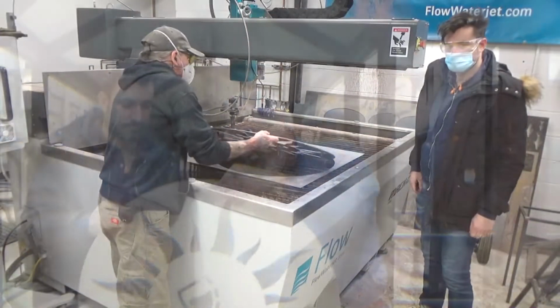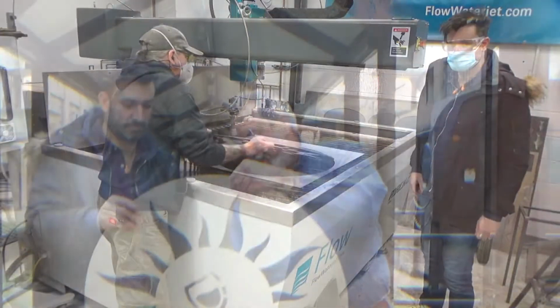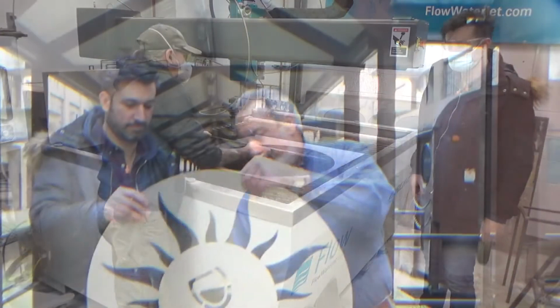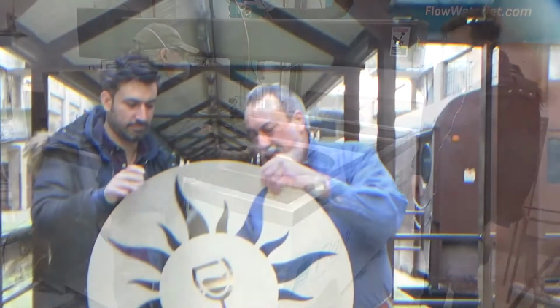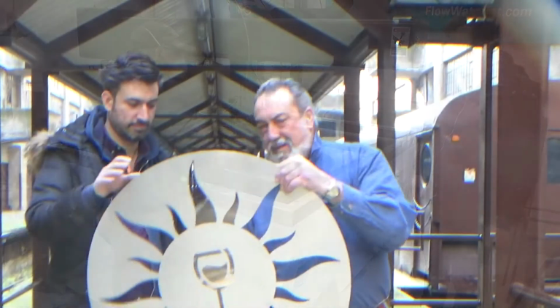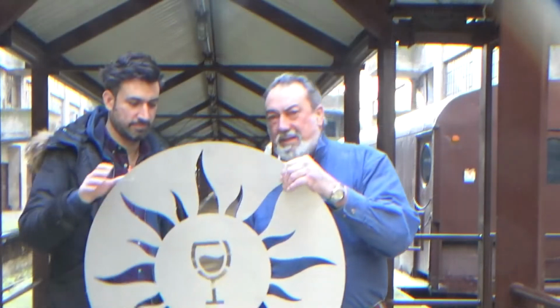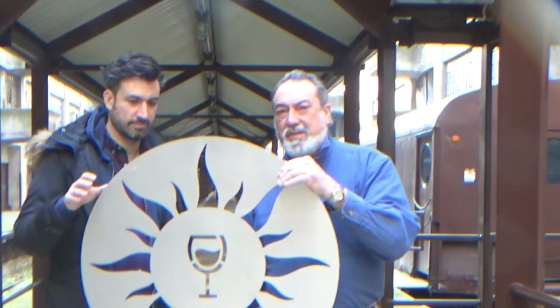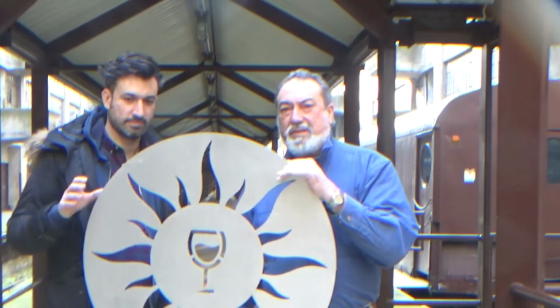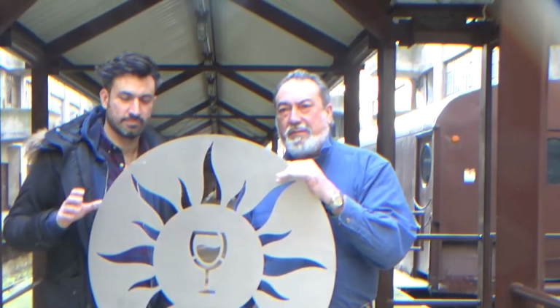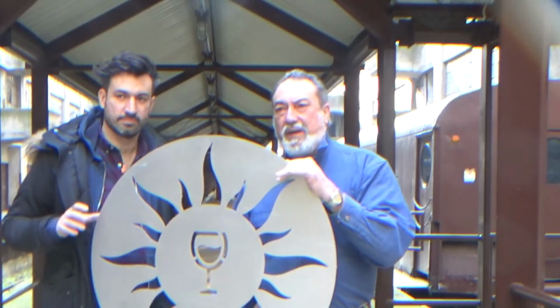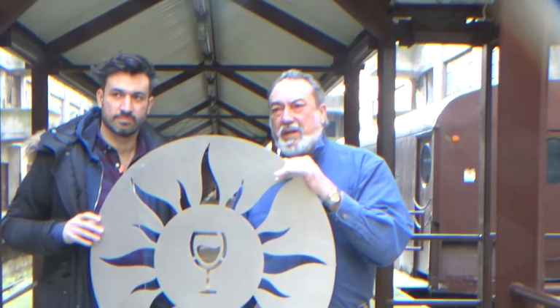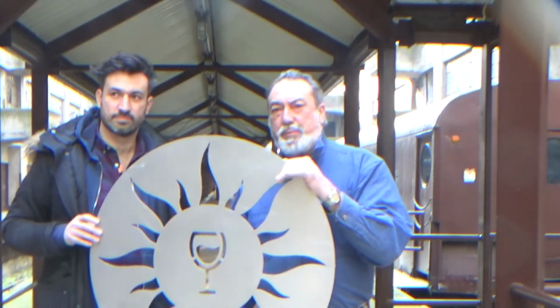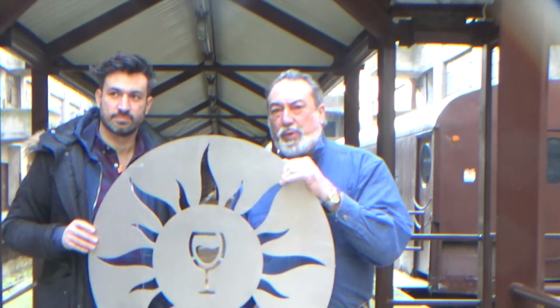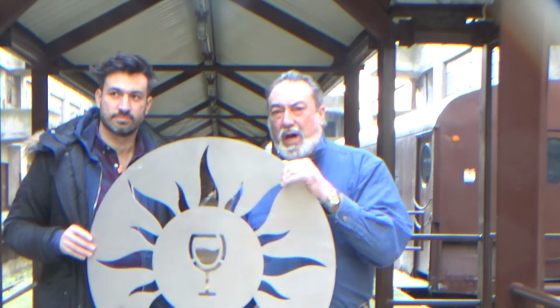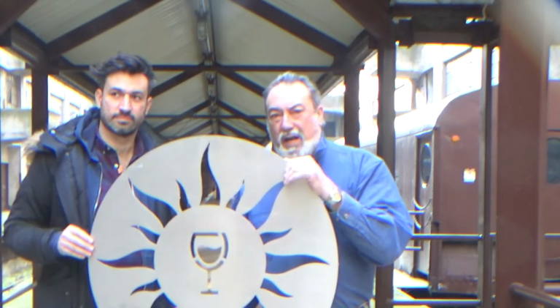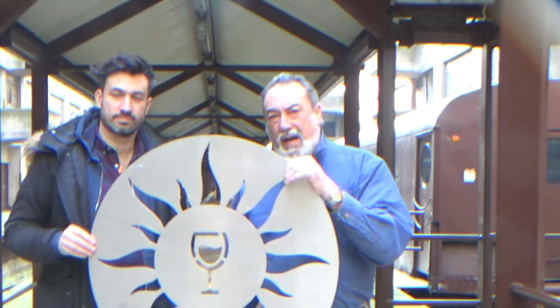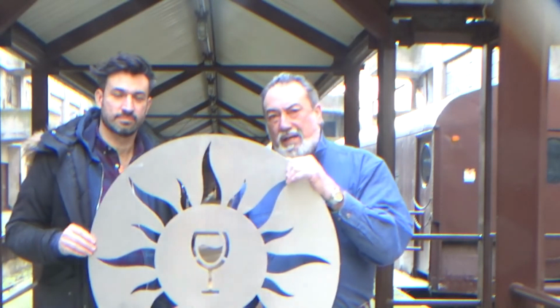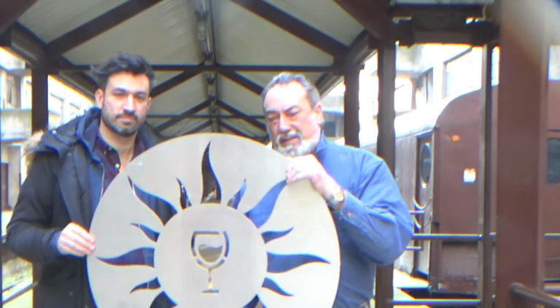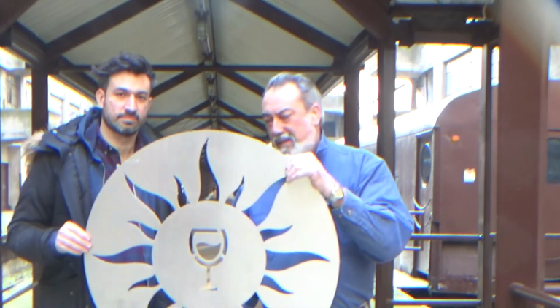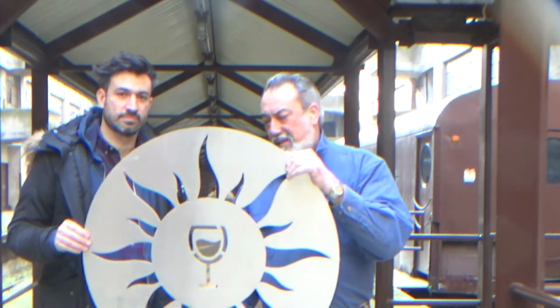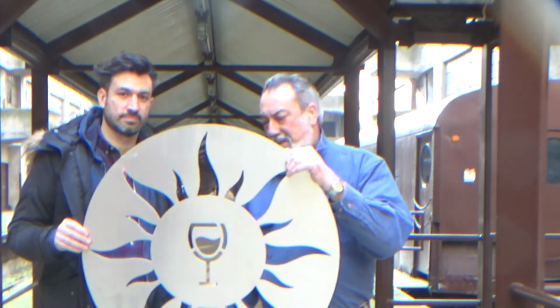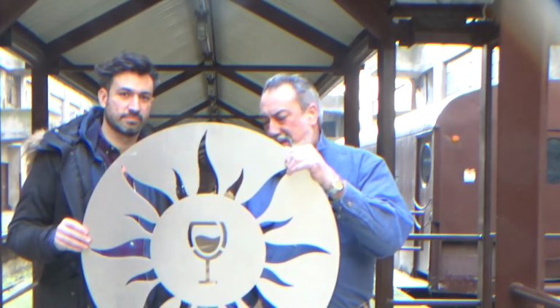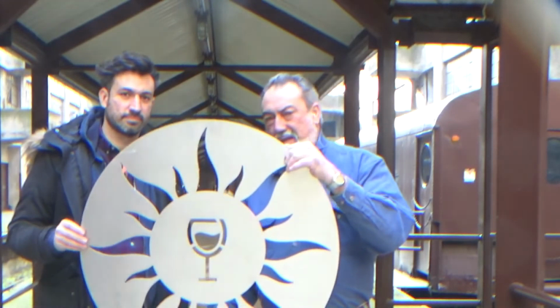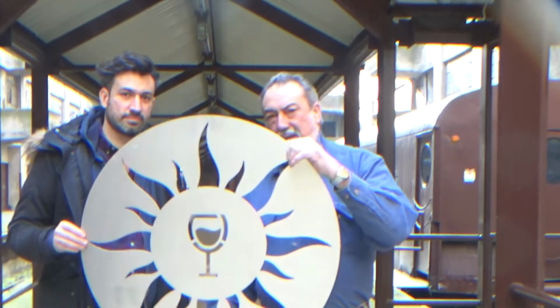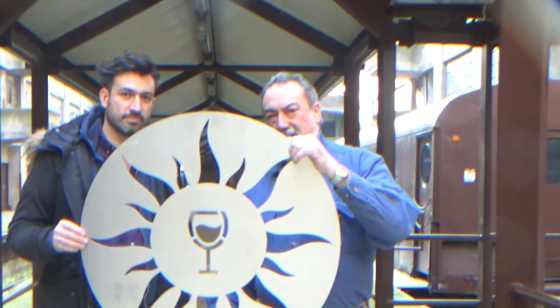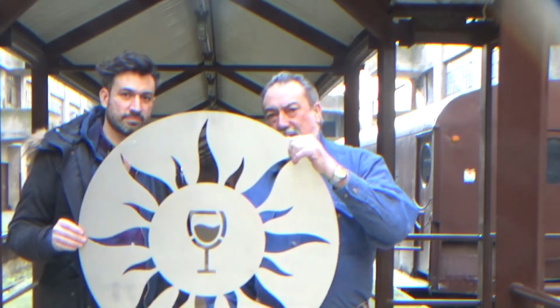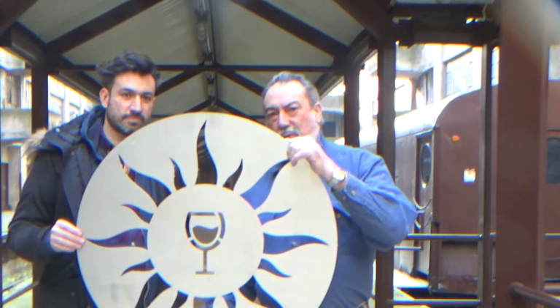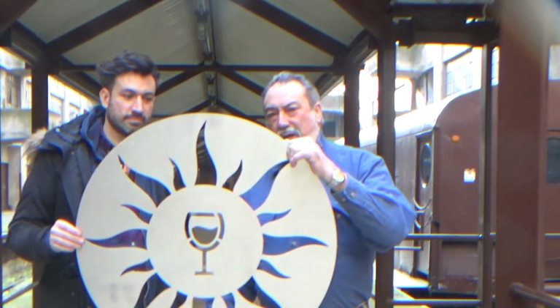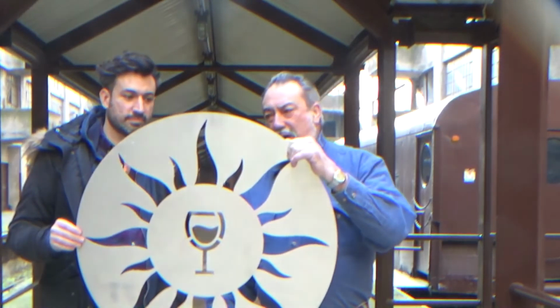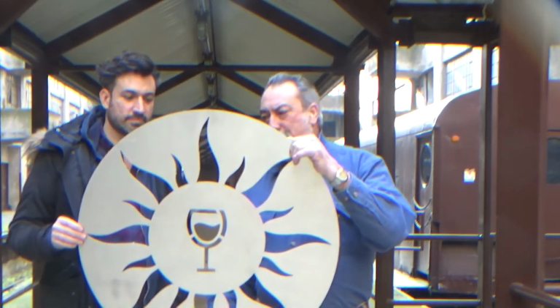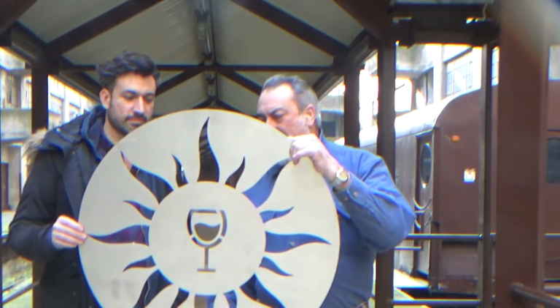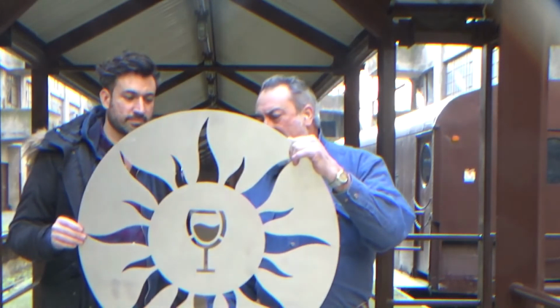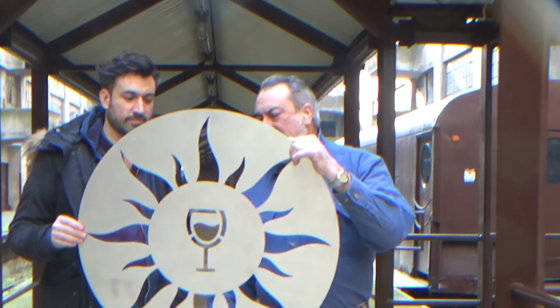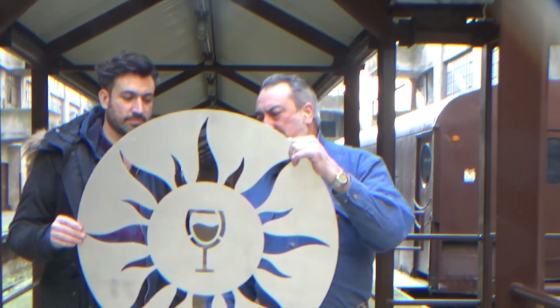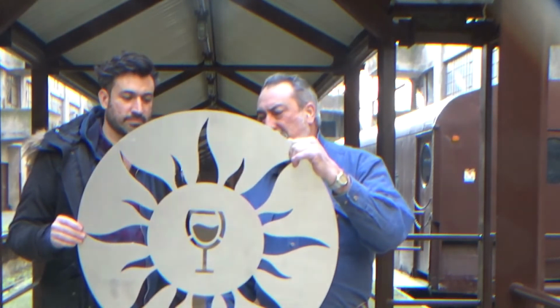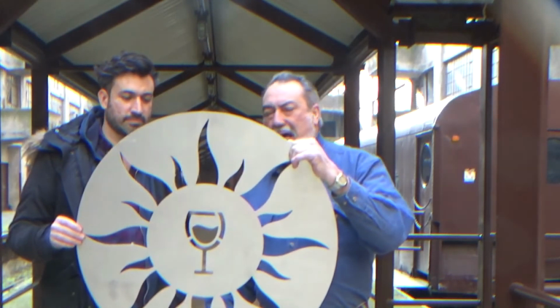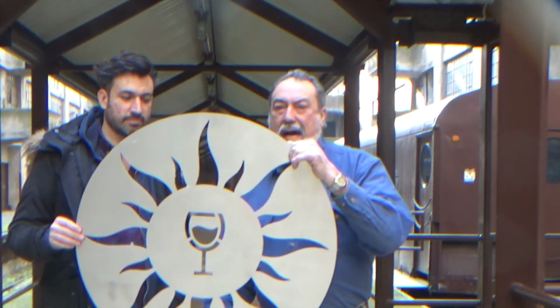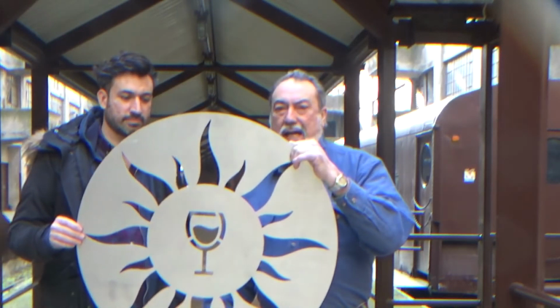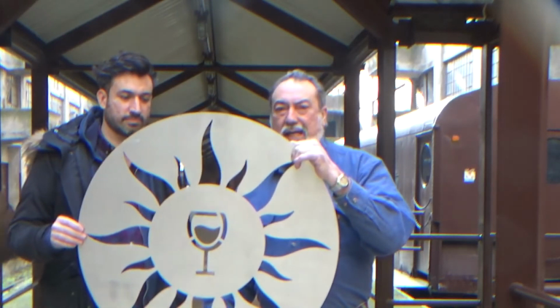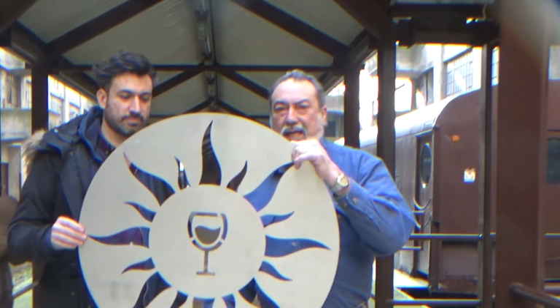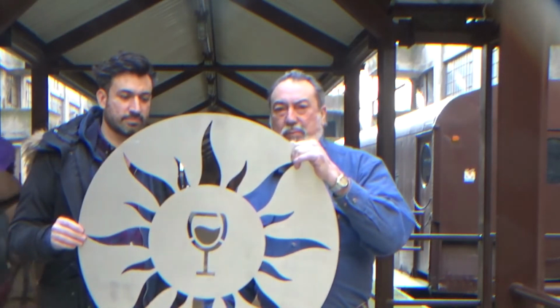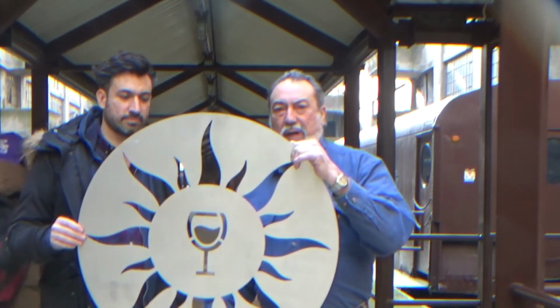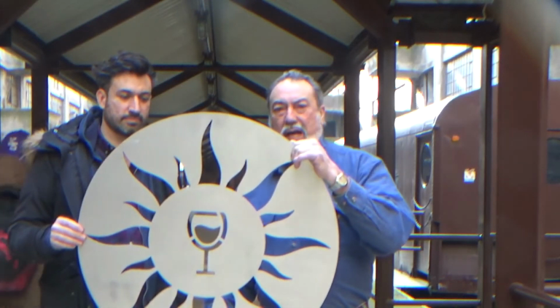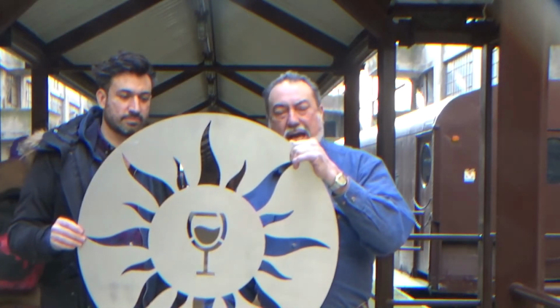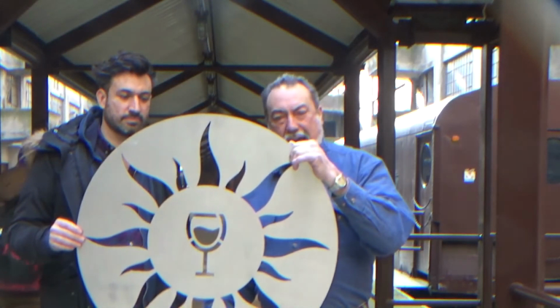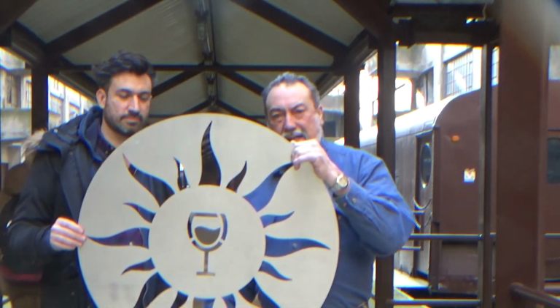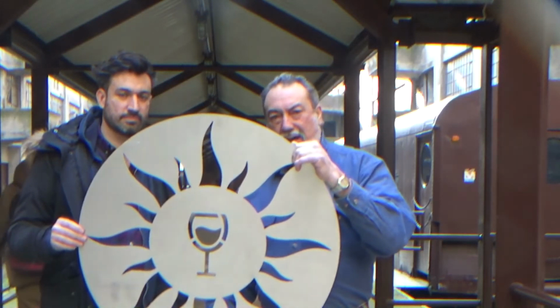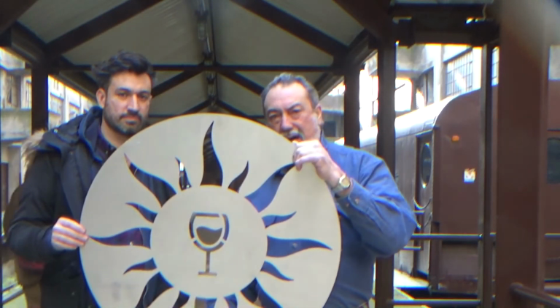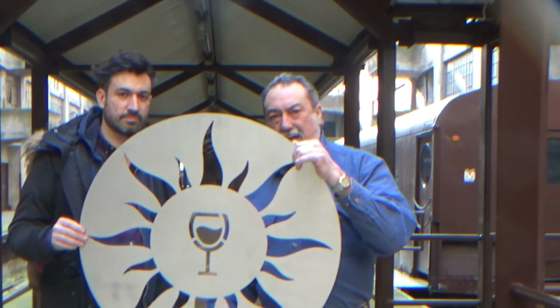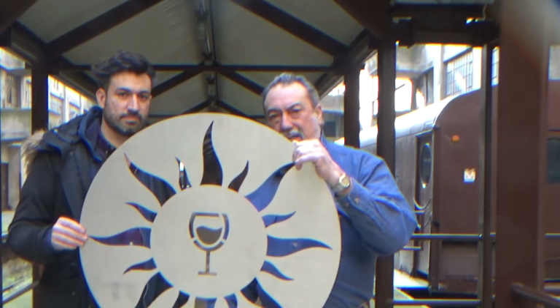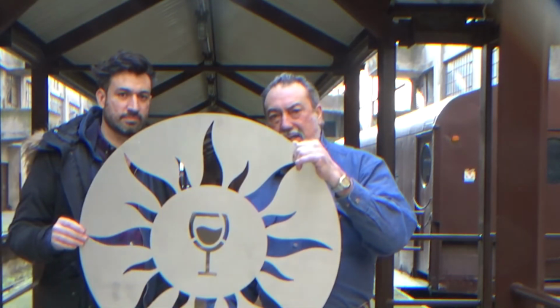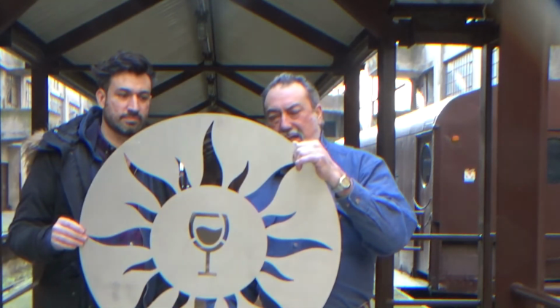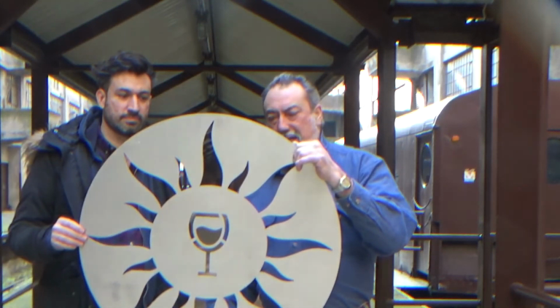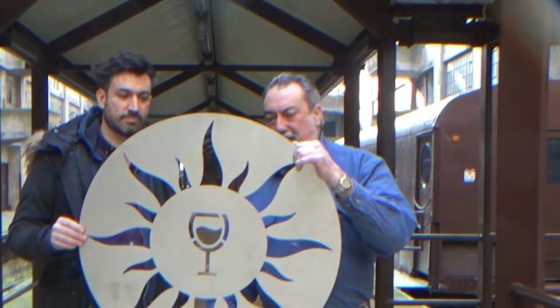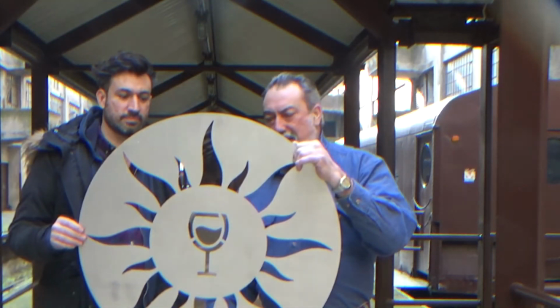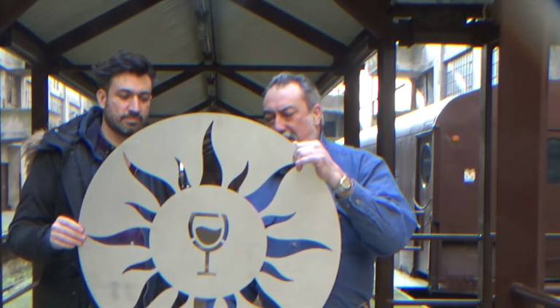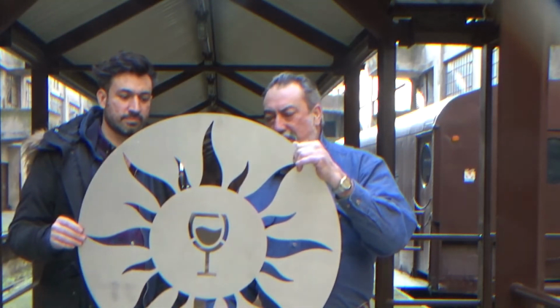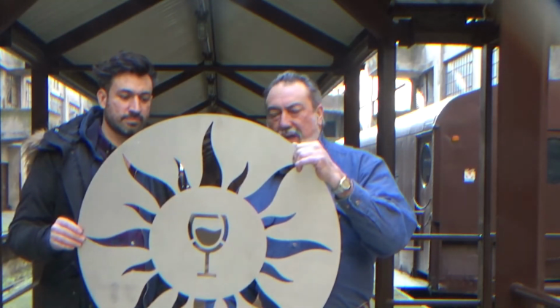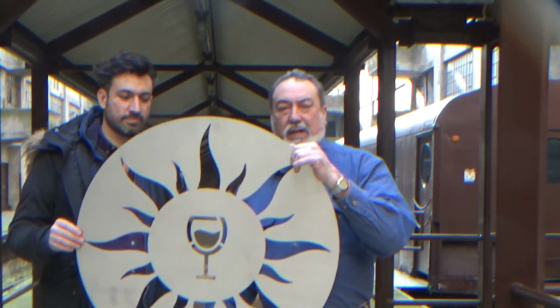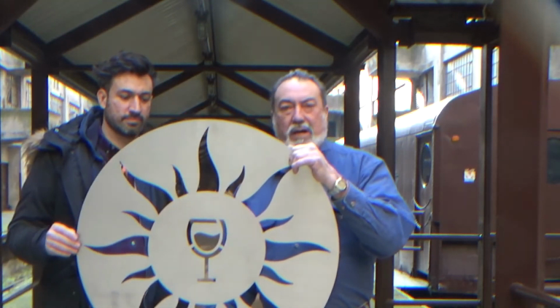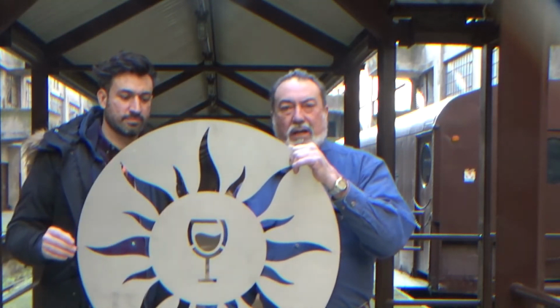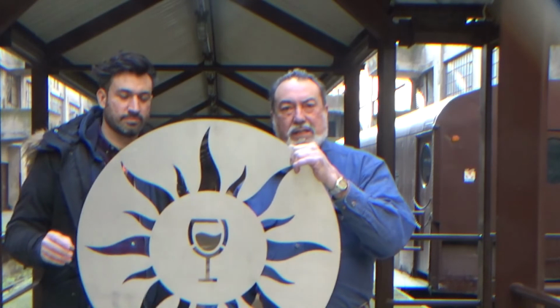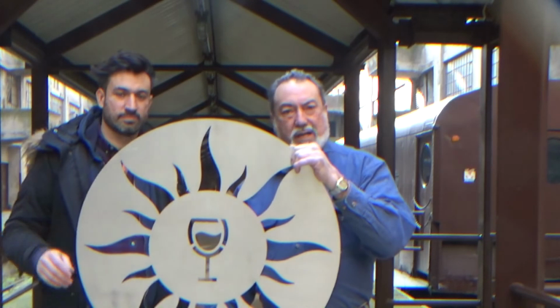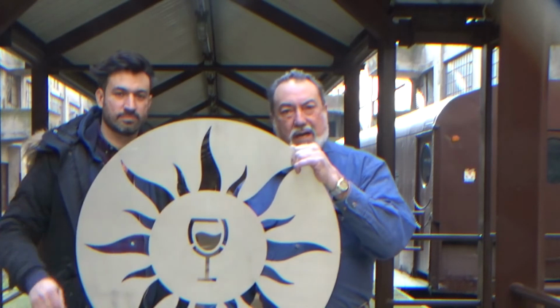This is the finished product. We're going to paint it black, put a hanger on it, and we're going to call it done.